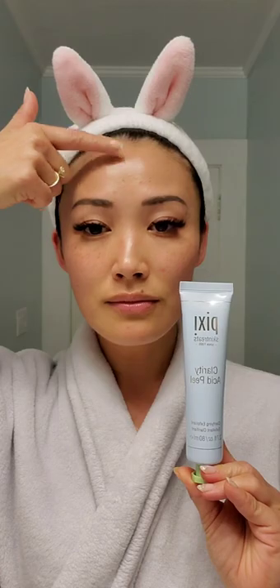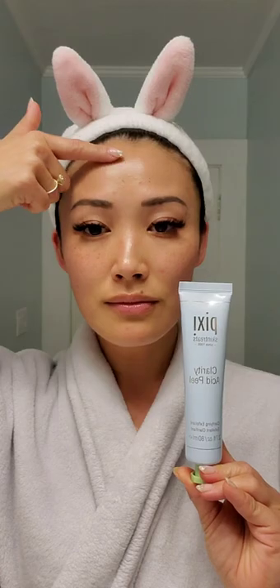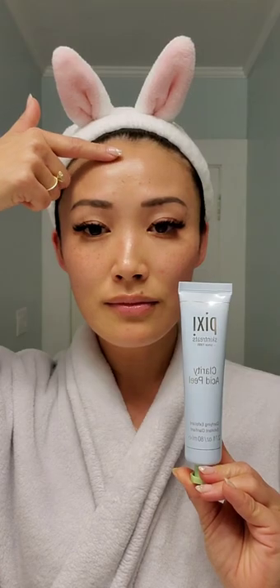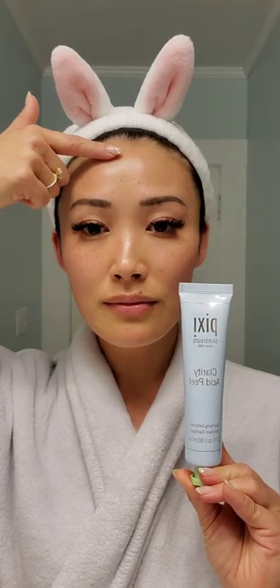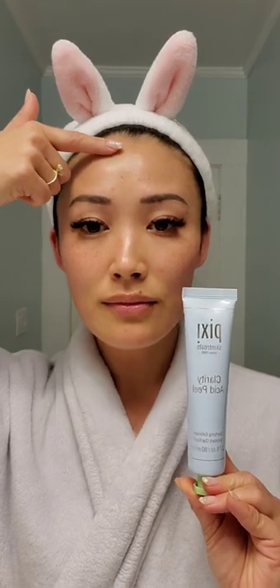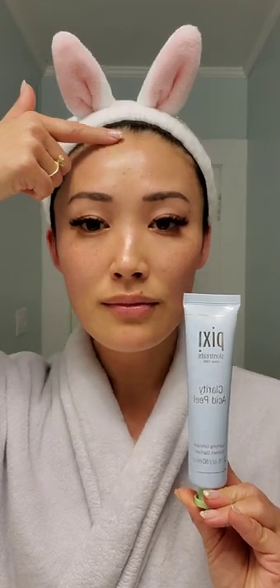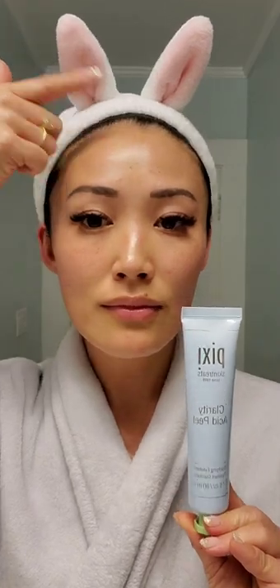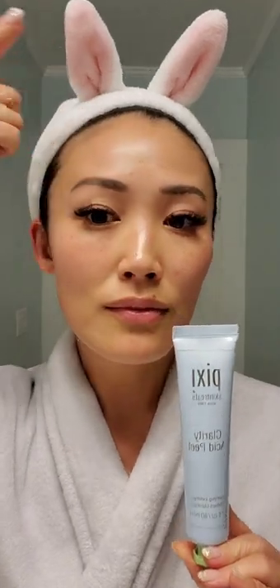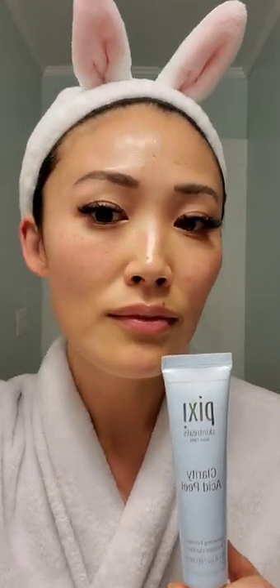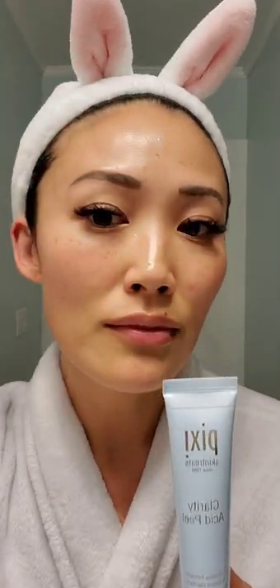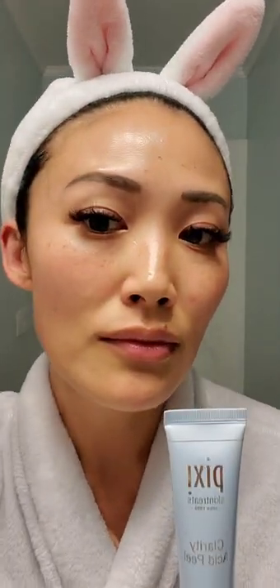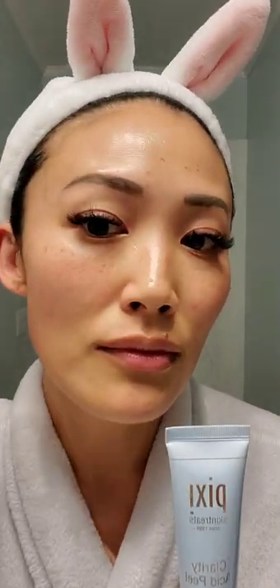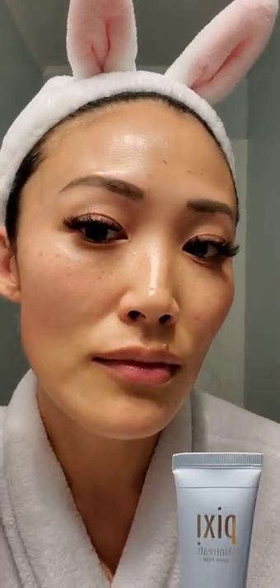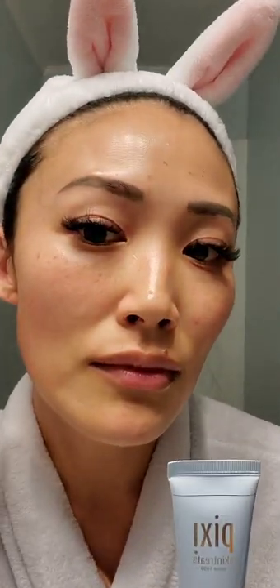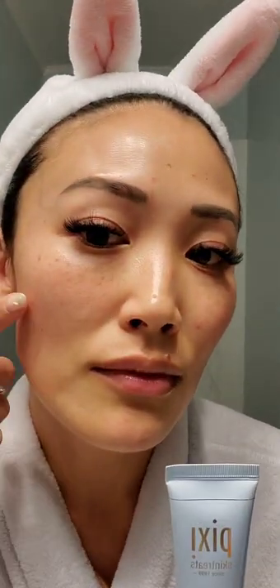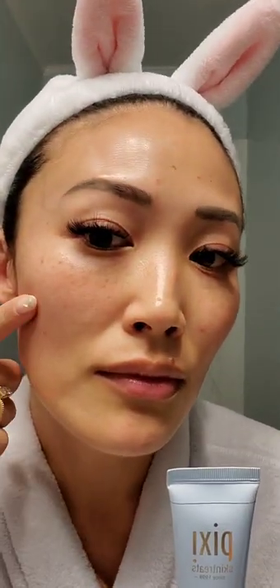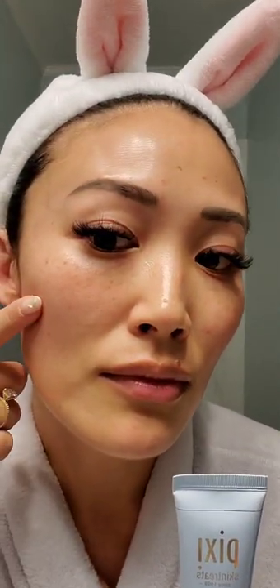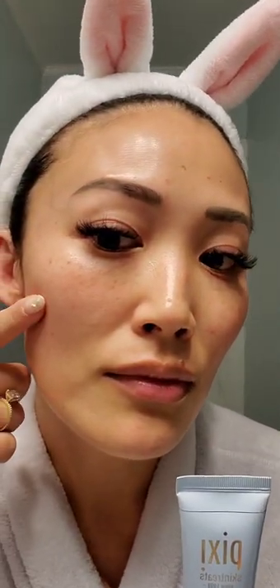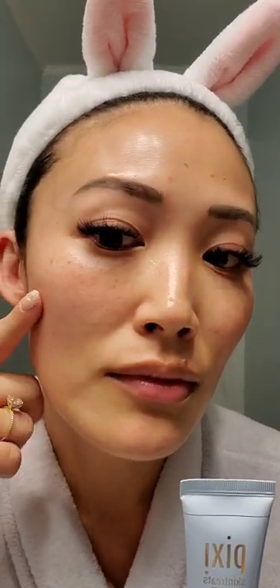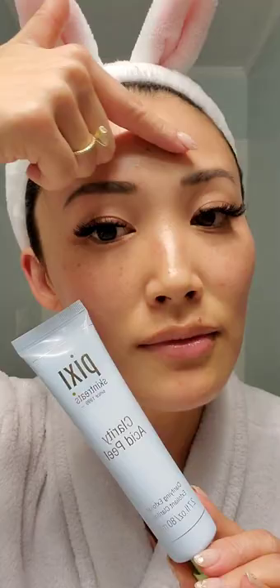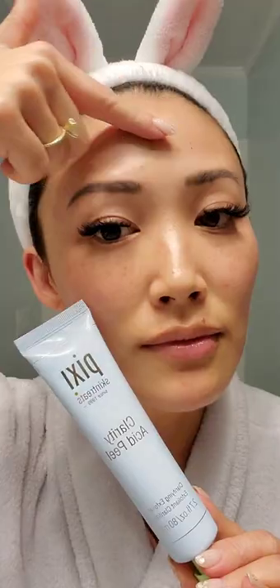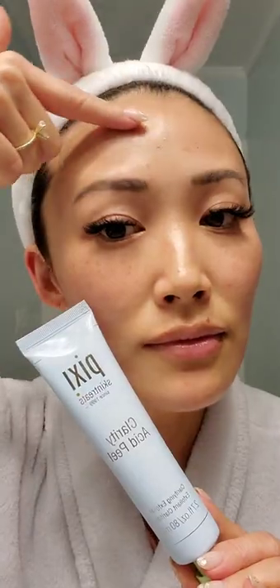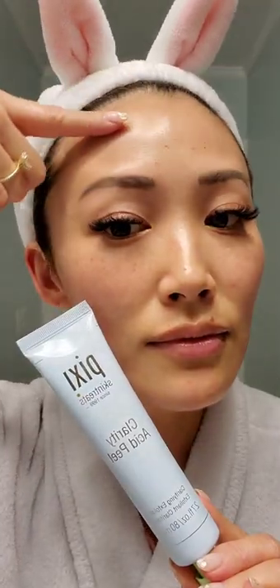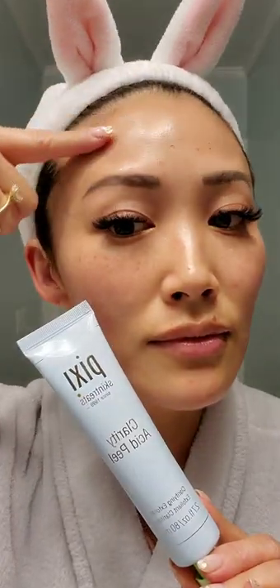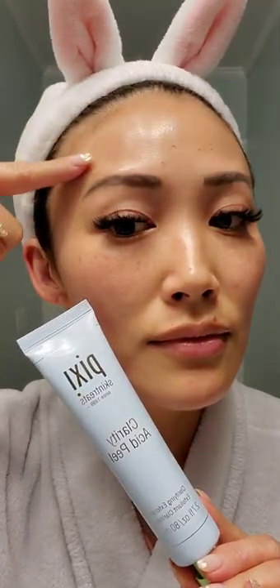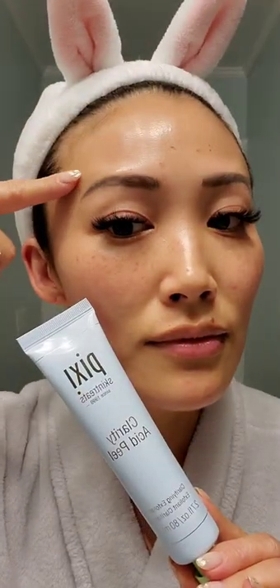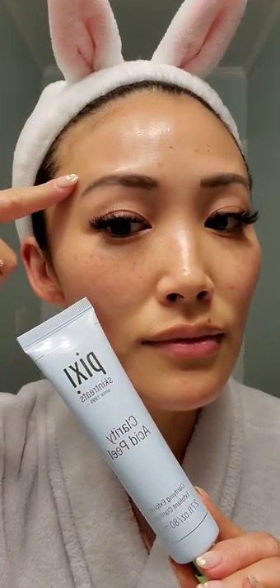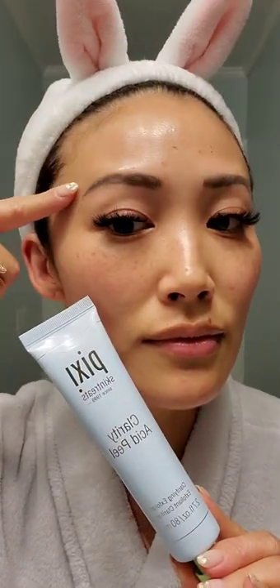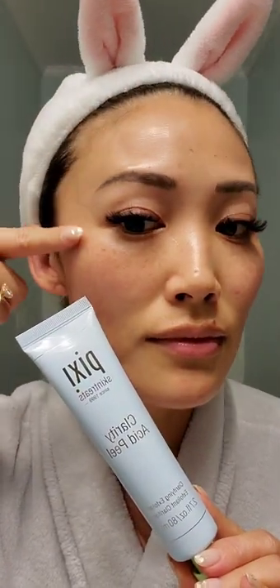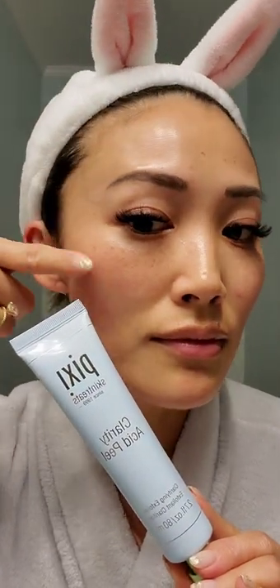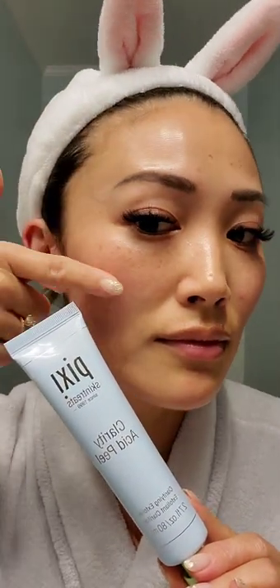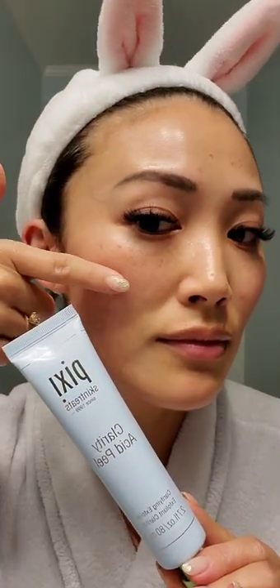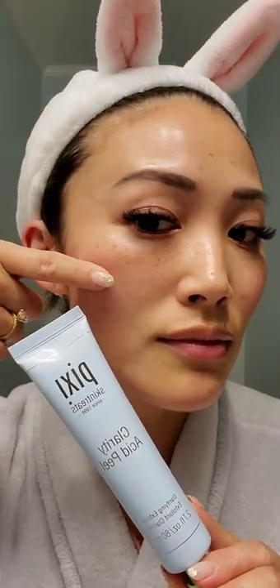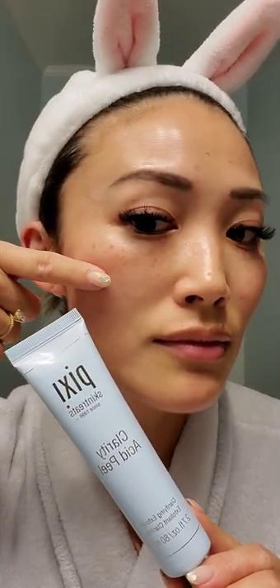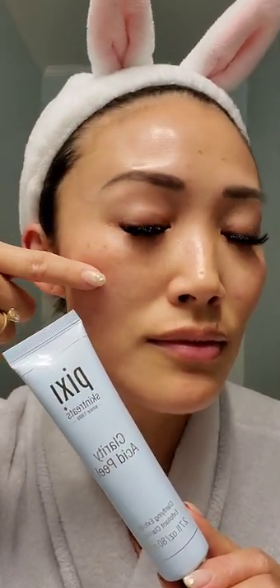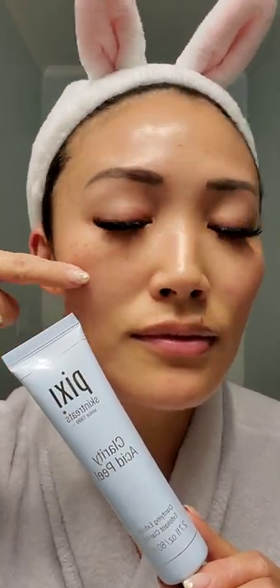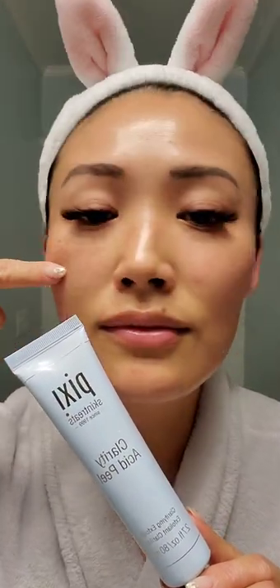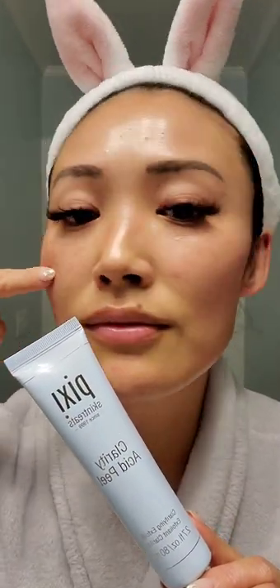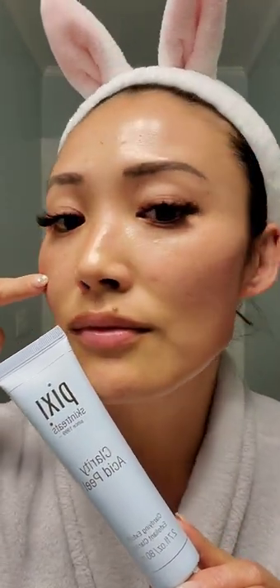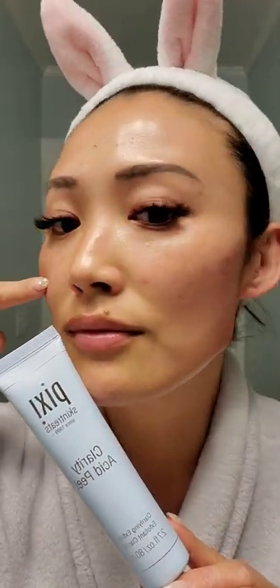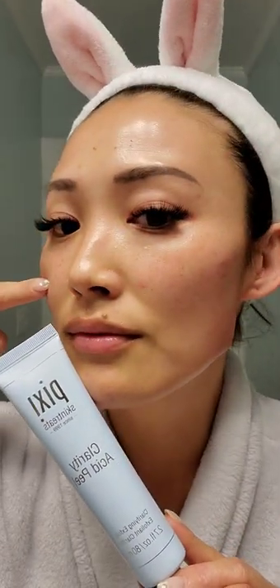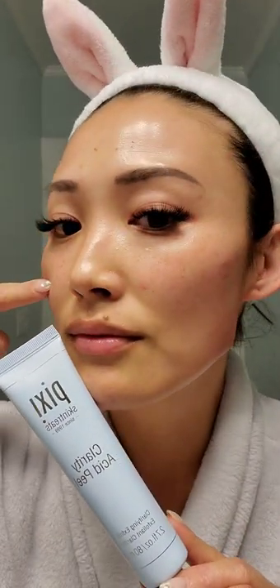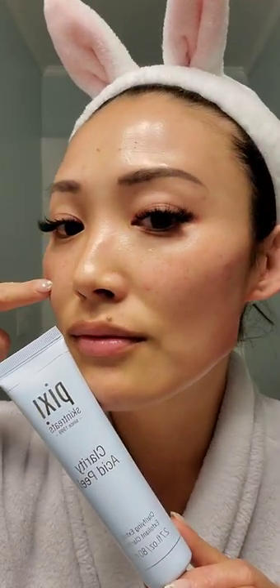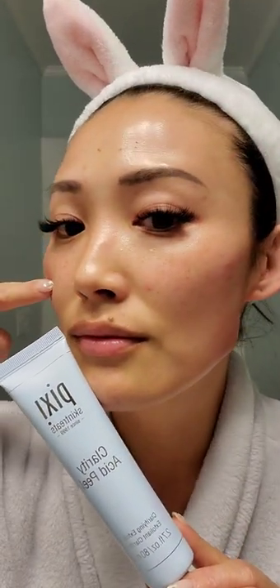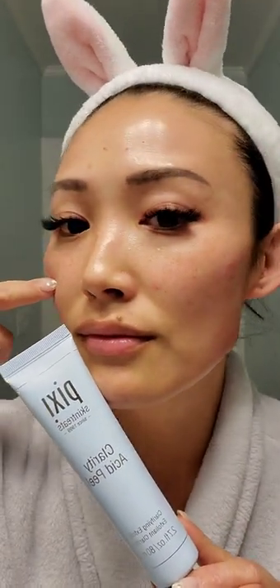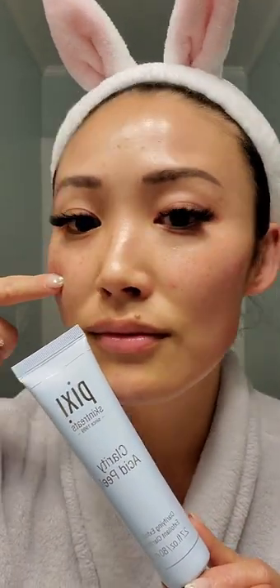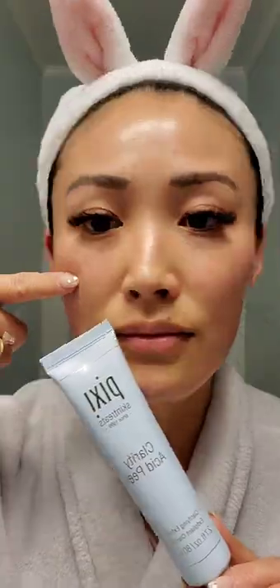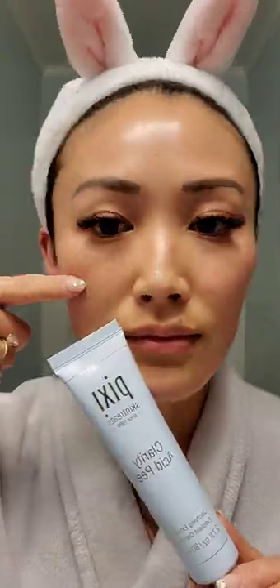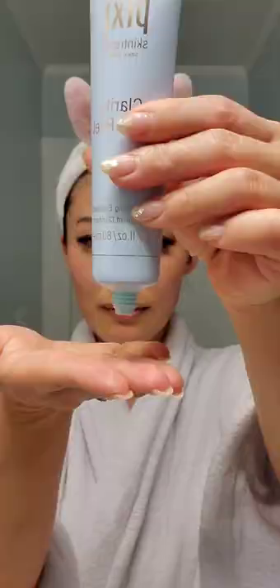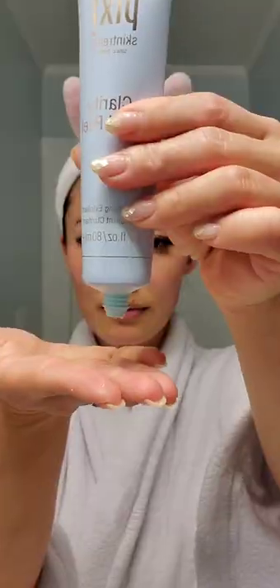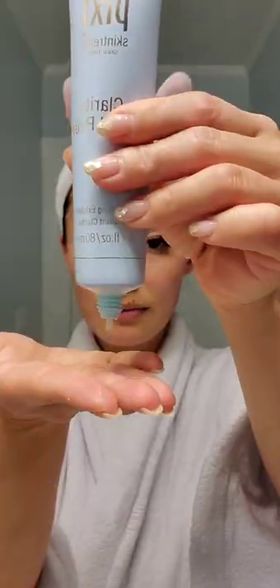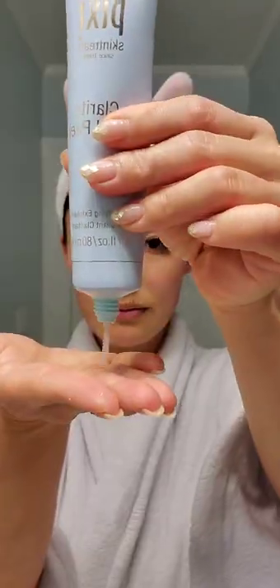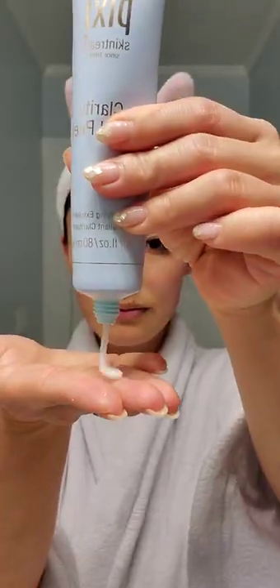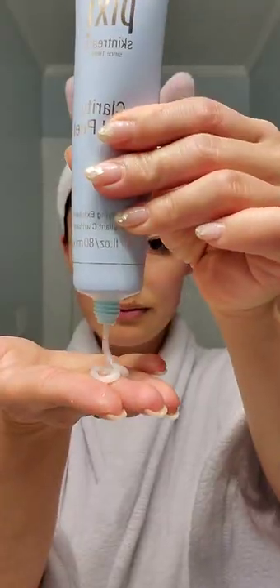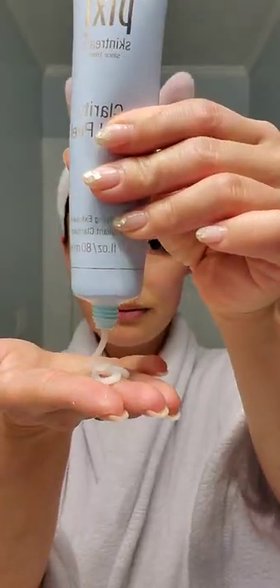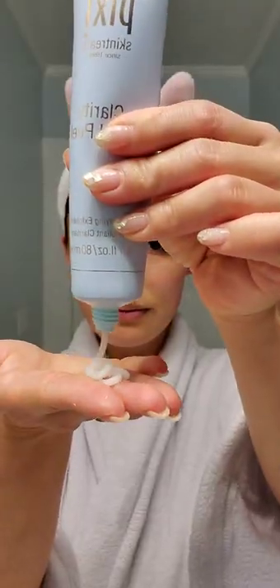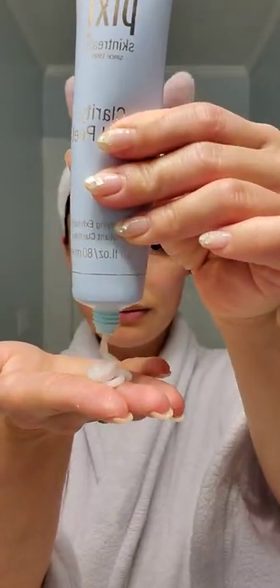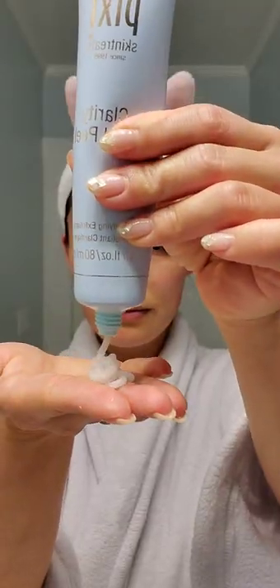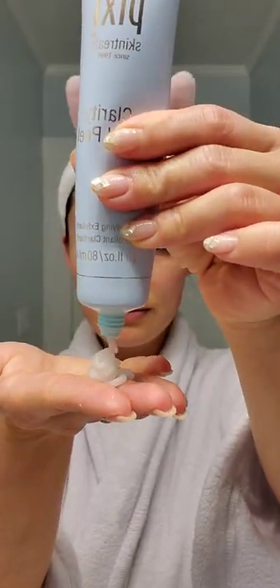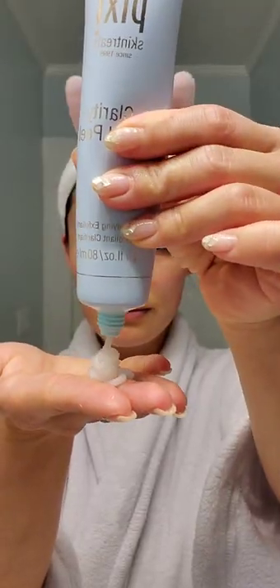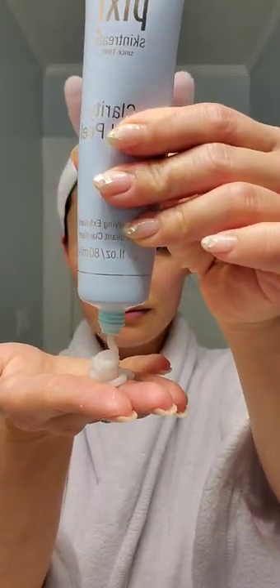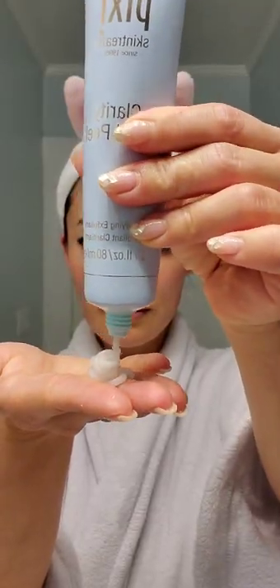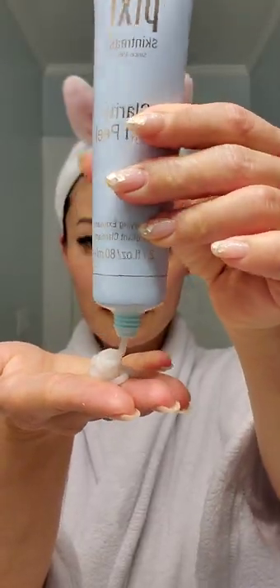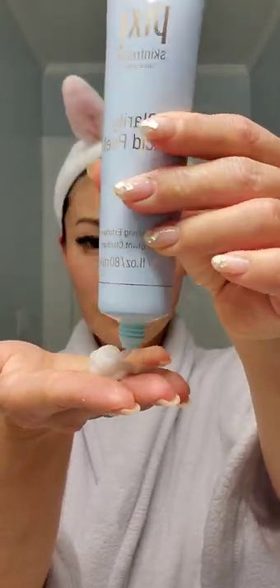This is Pixi Beauty Clarity Acid Peel. It's an effective yet gentle exfoliator that removes impurities and improves the appearance of skin.